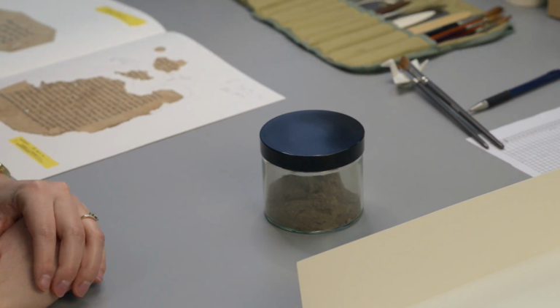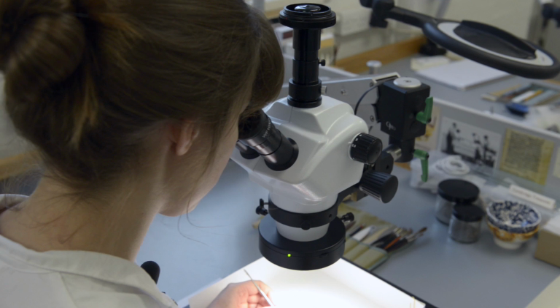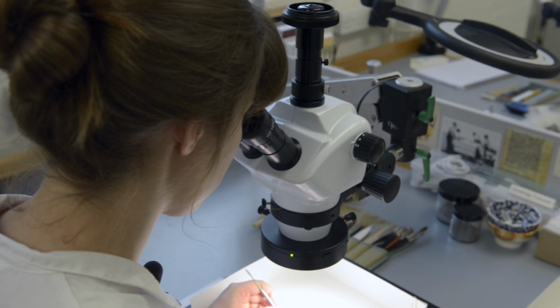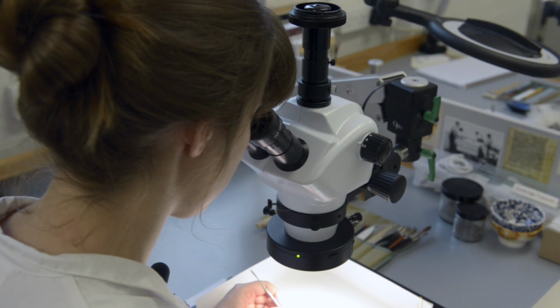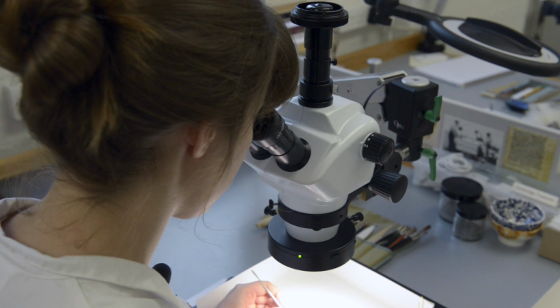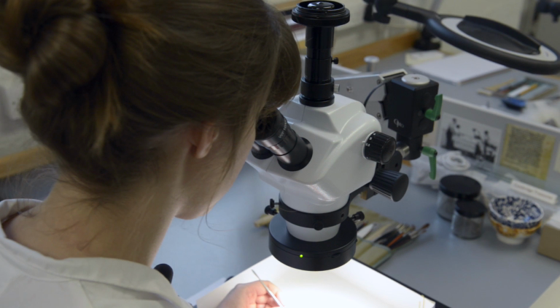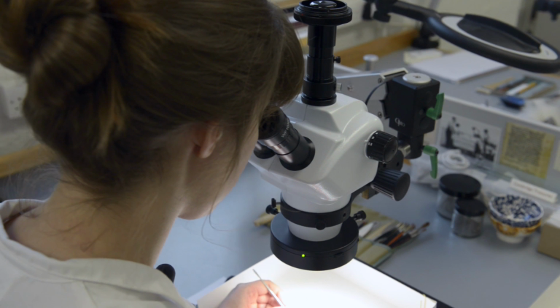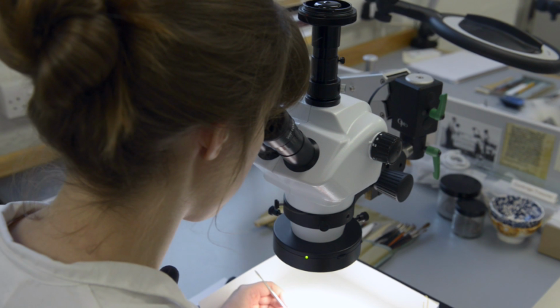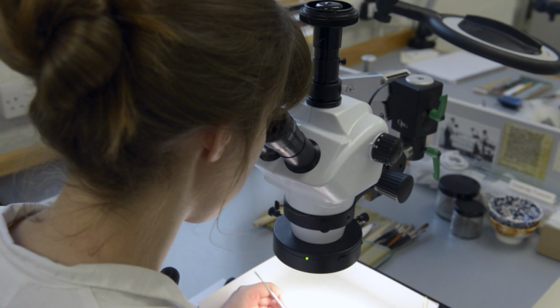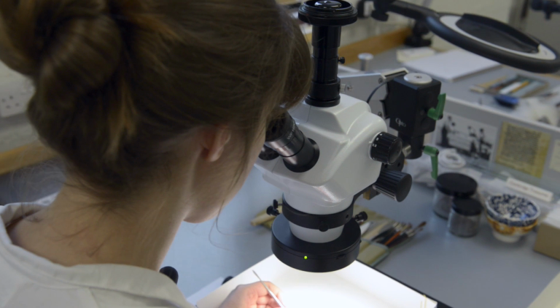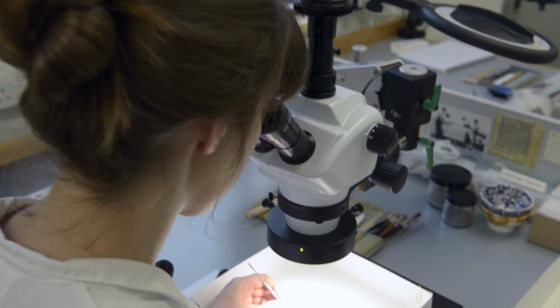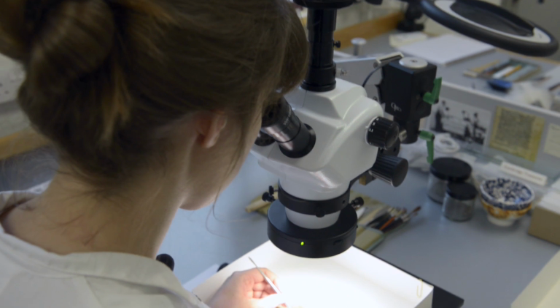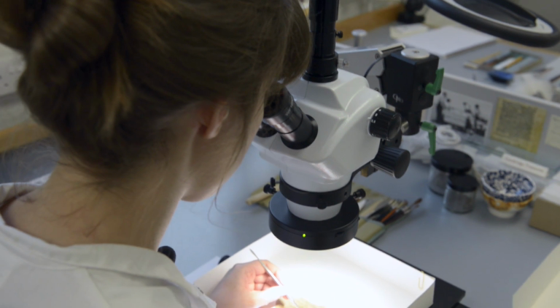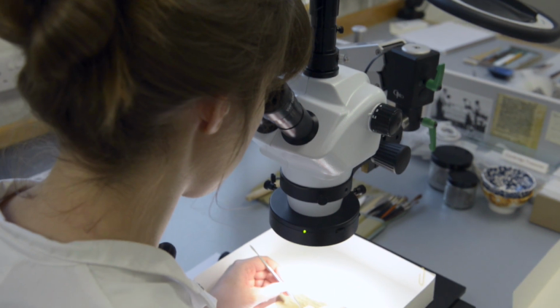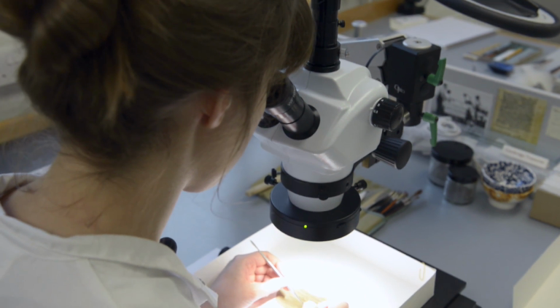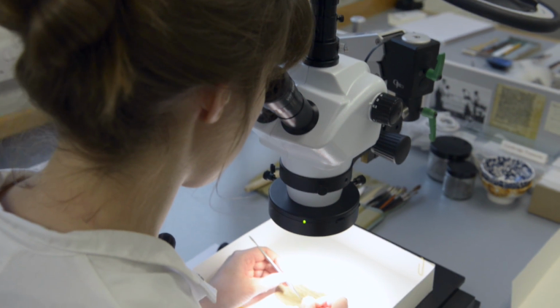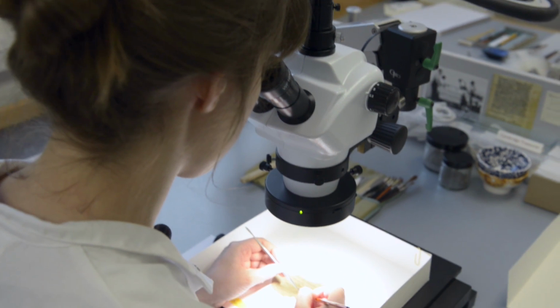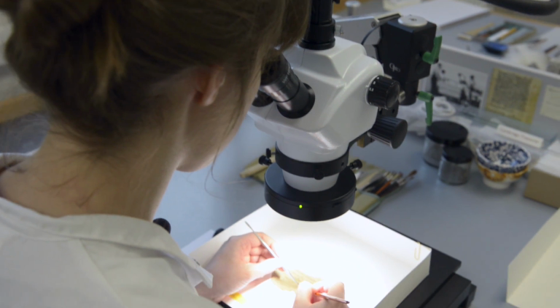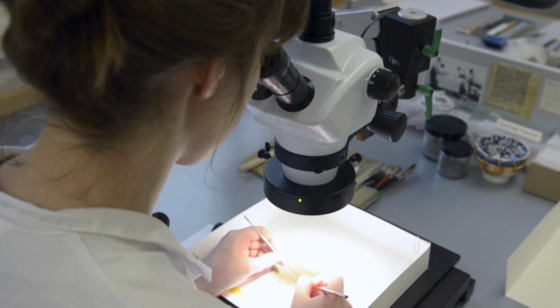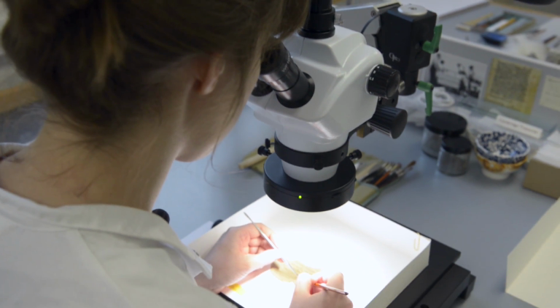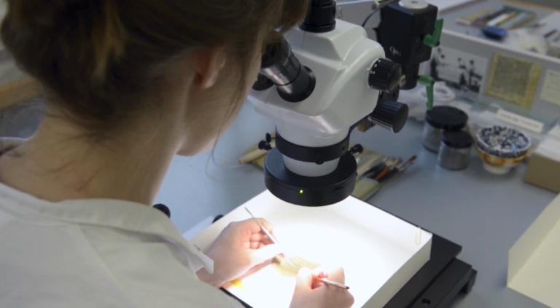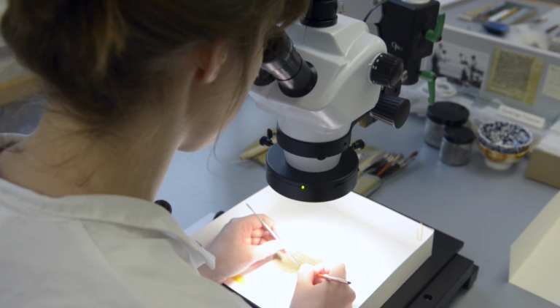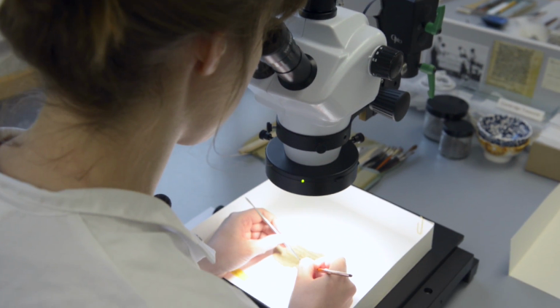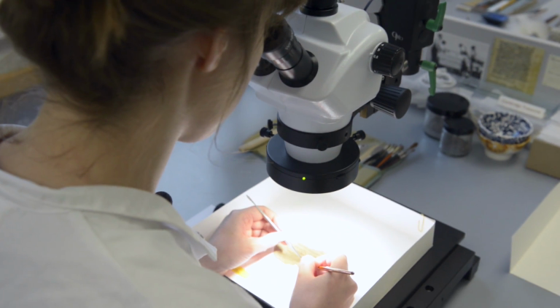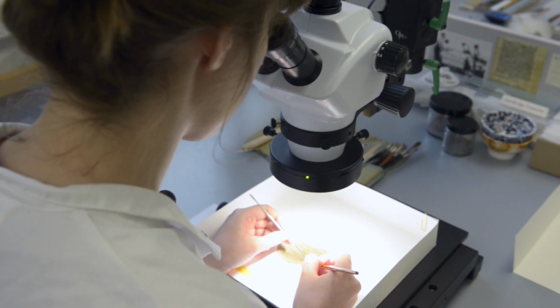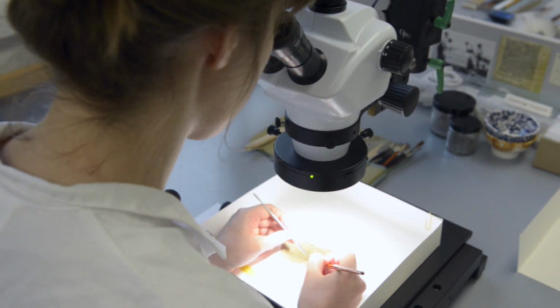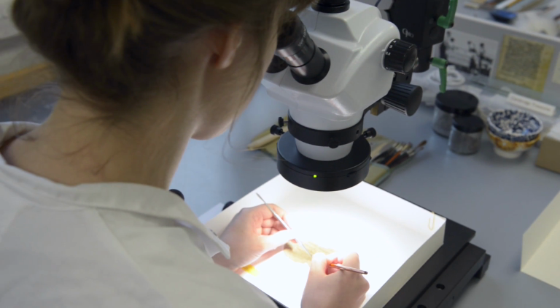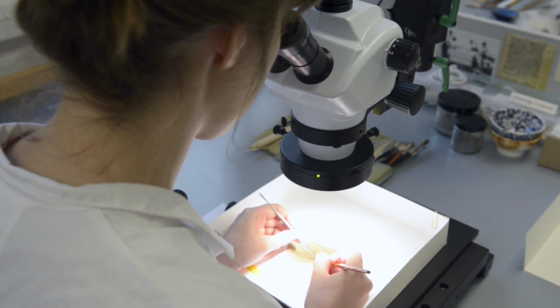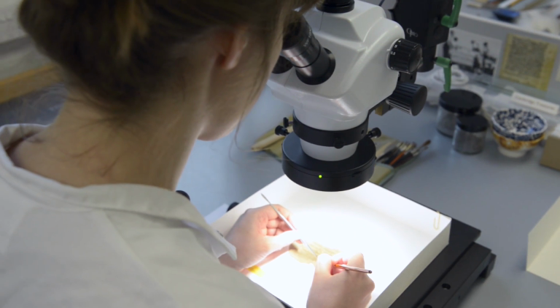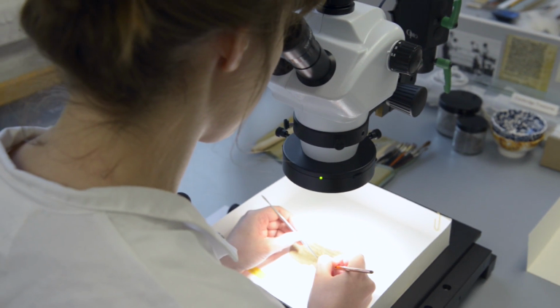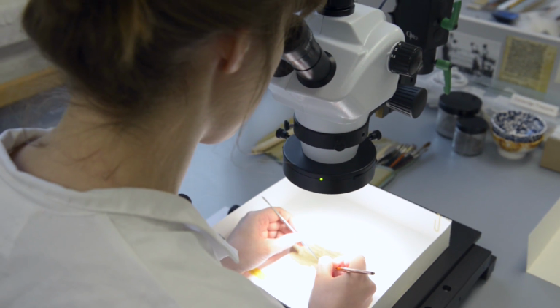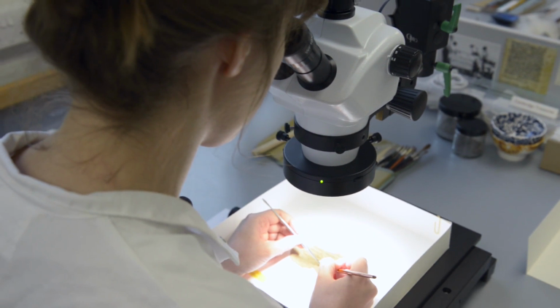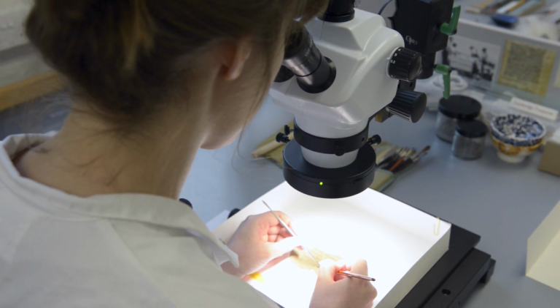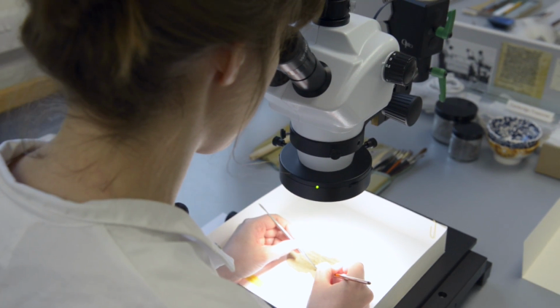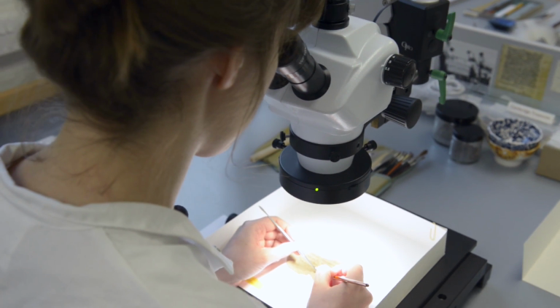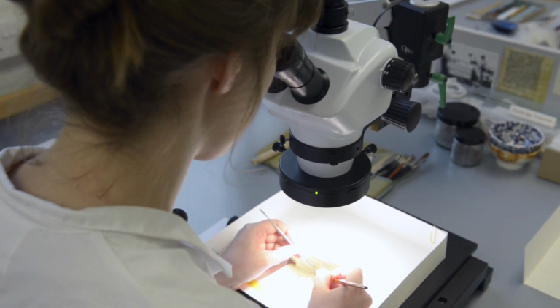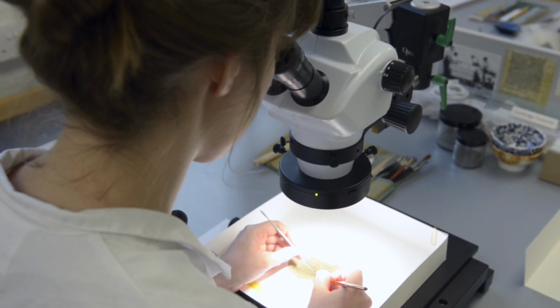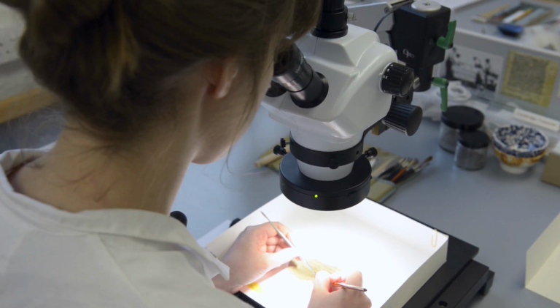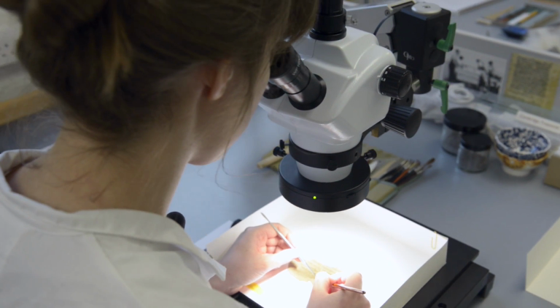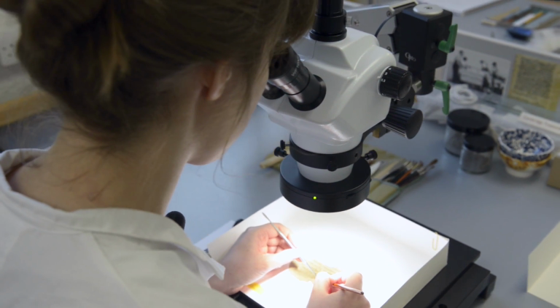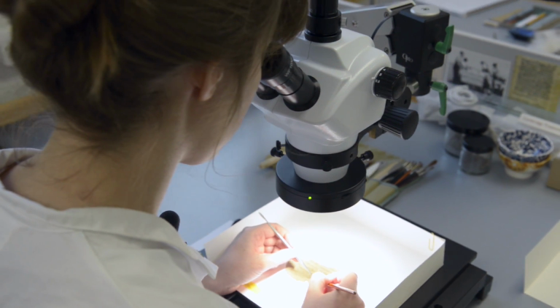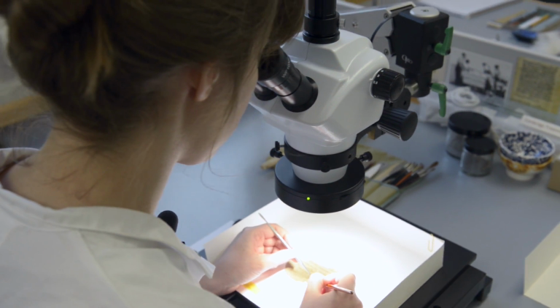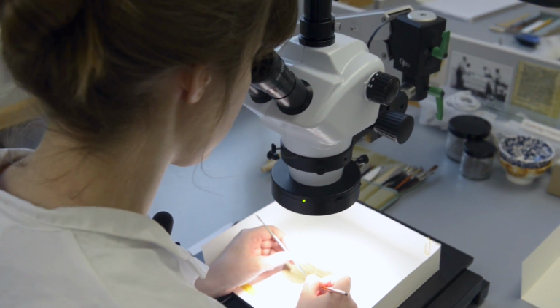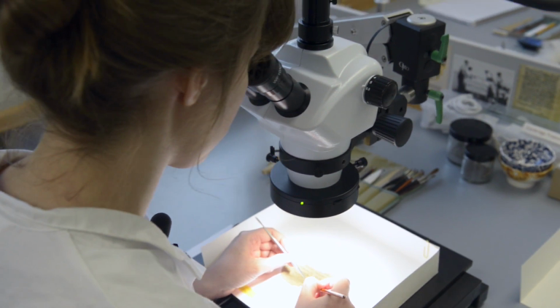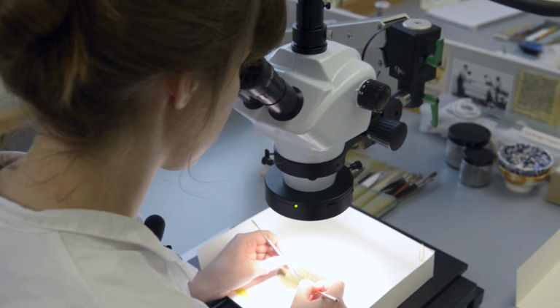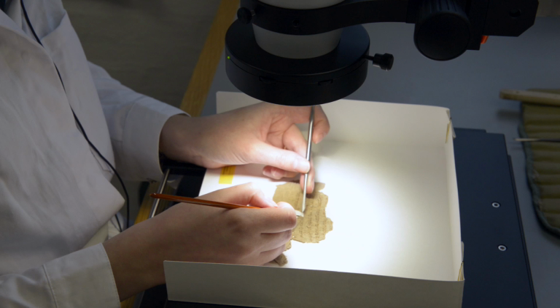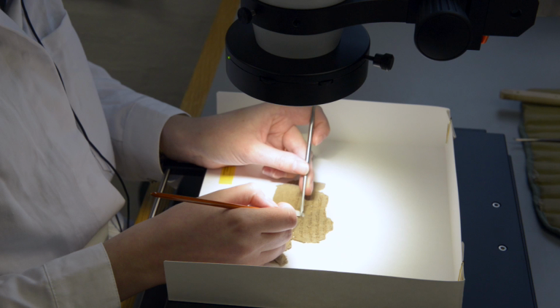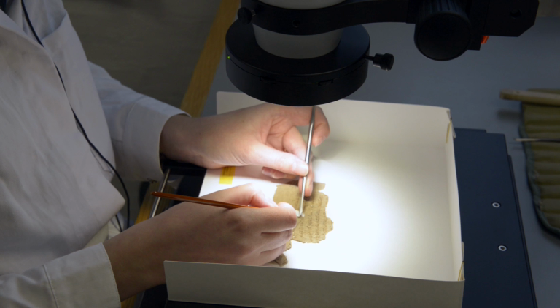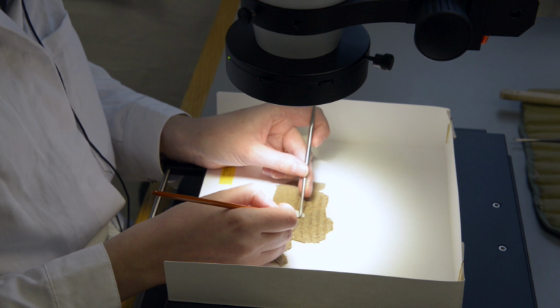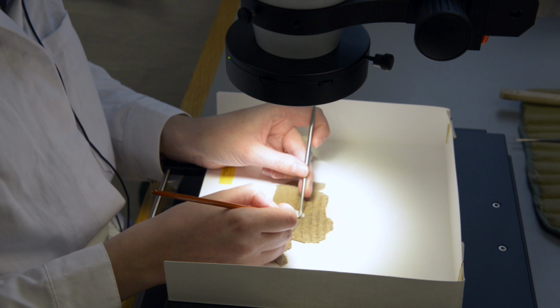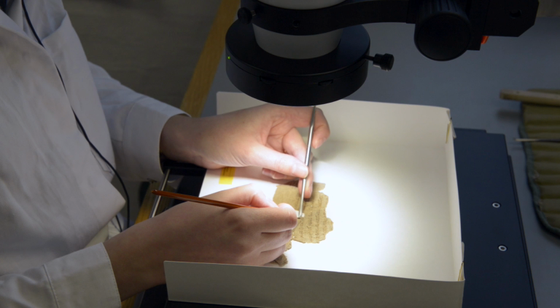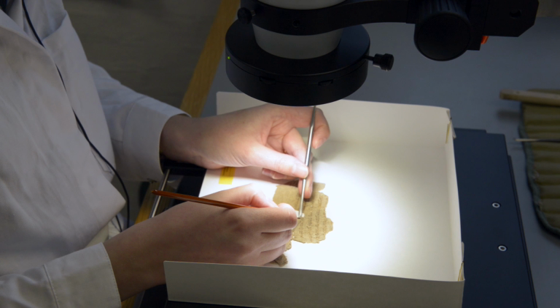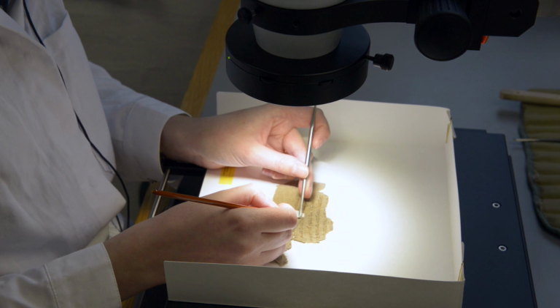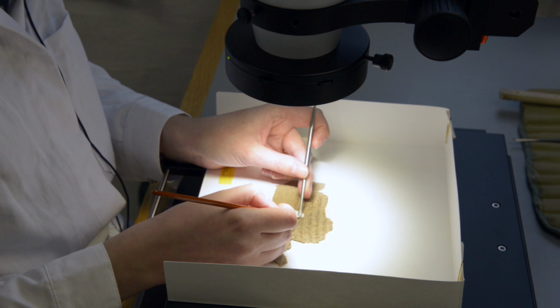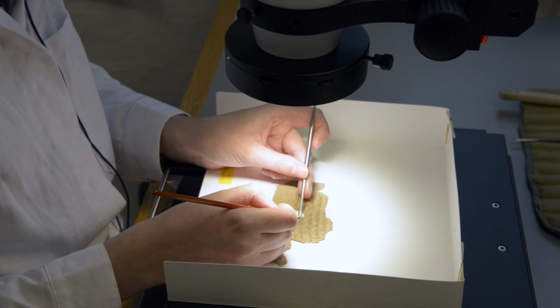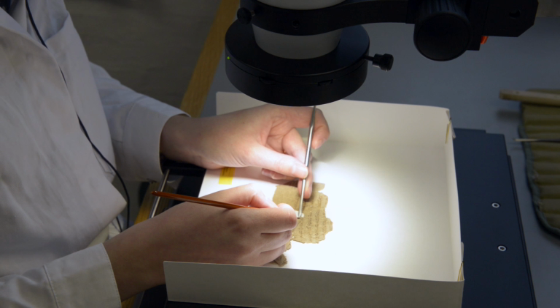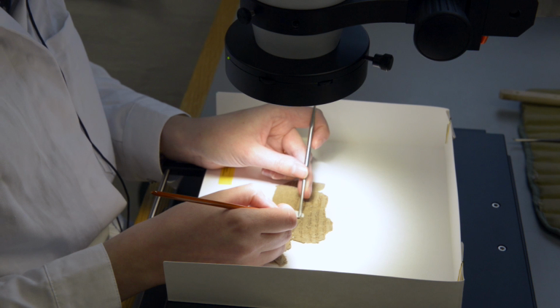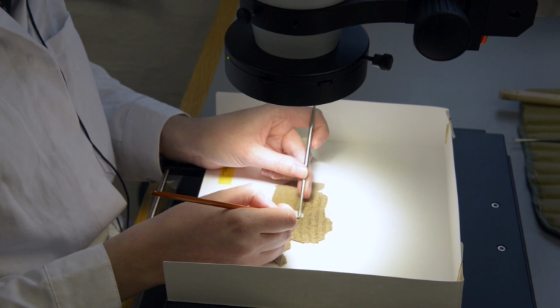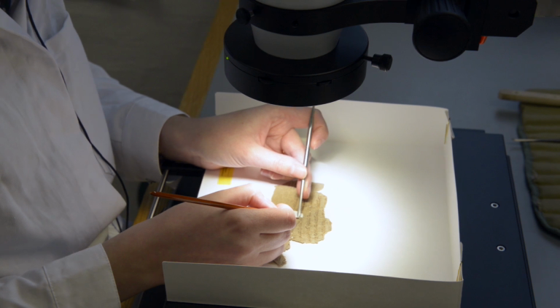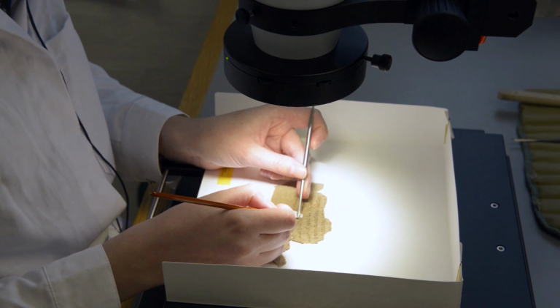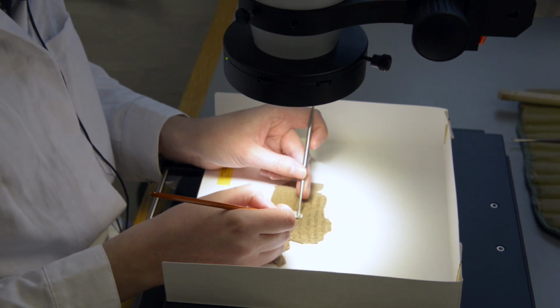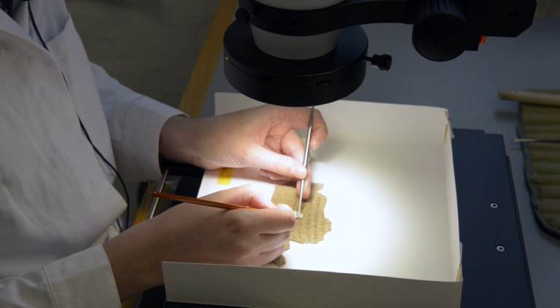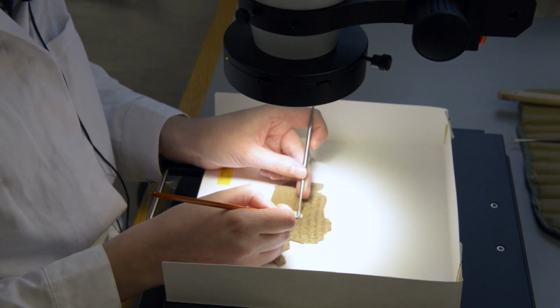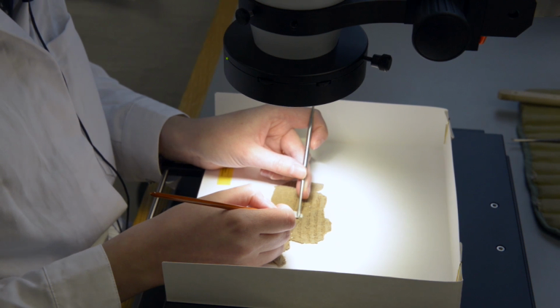Where we feel we need to work in finer detail, we use a microscope to assist us, so we can be more precise with our cleaning.